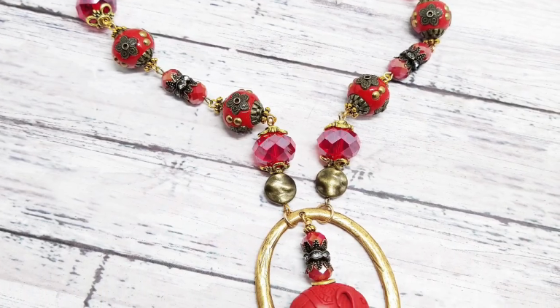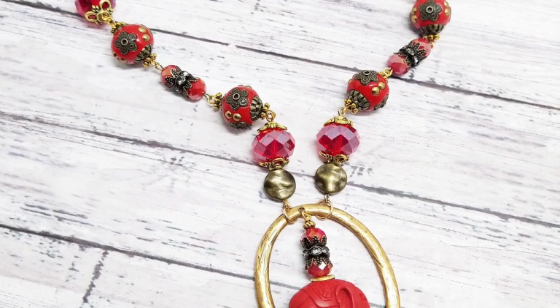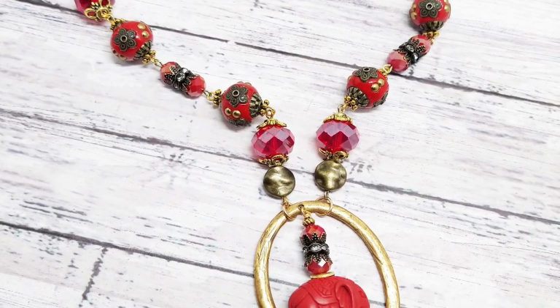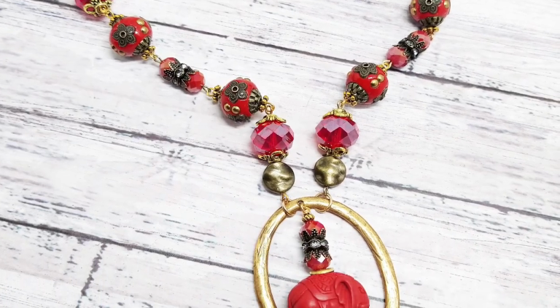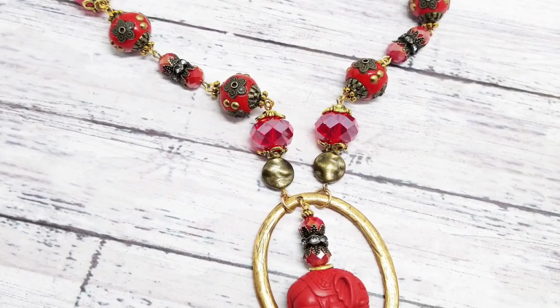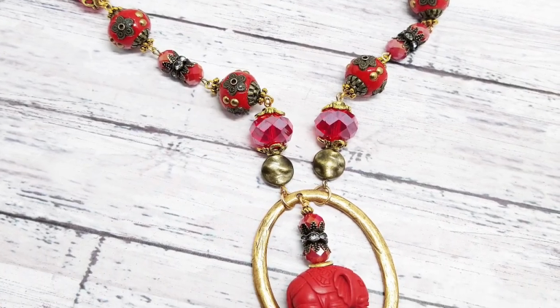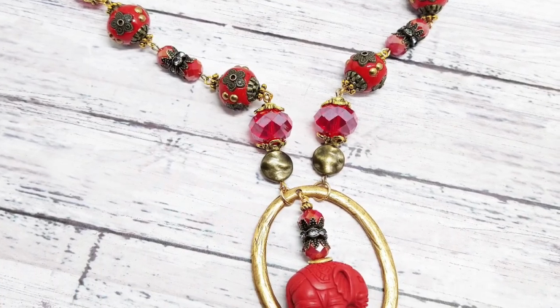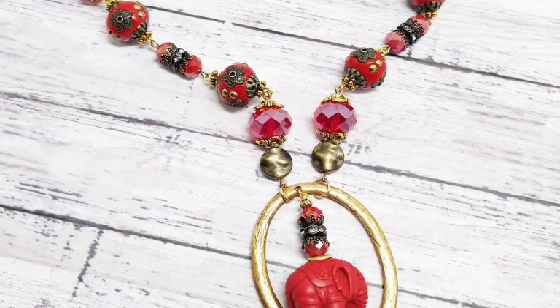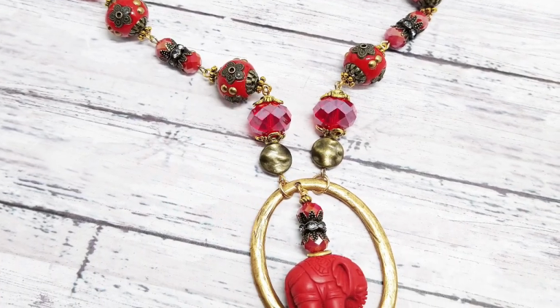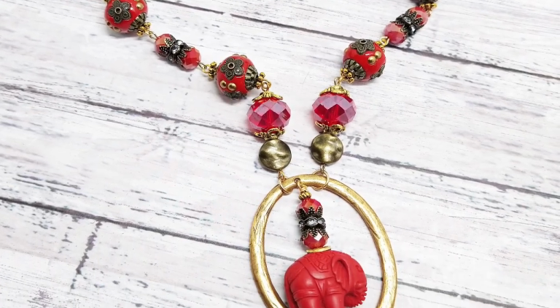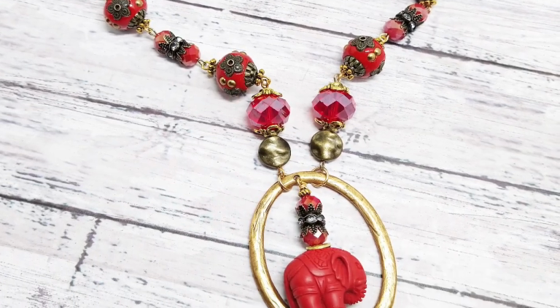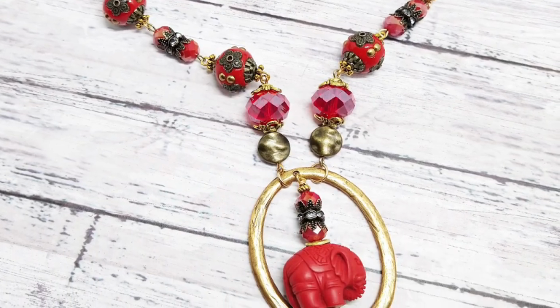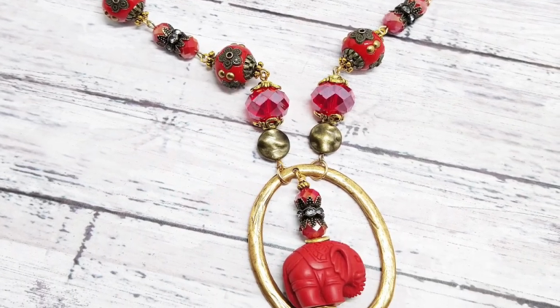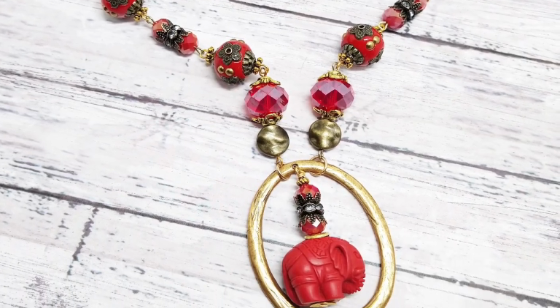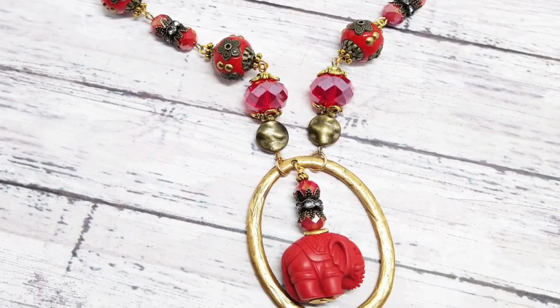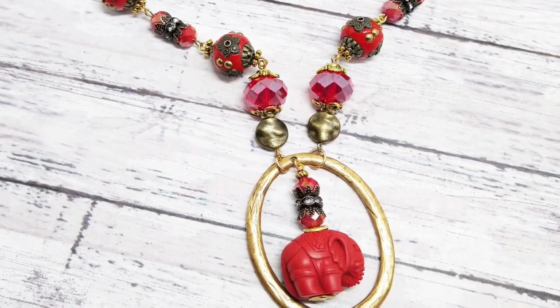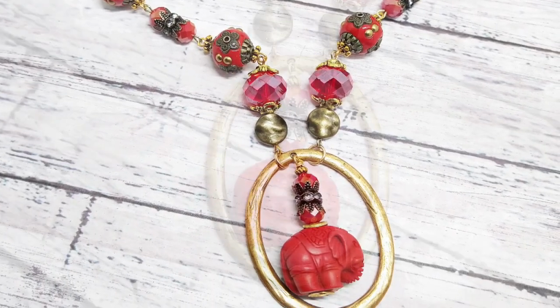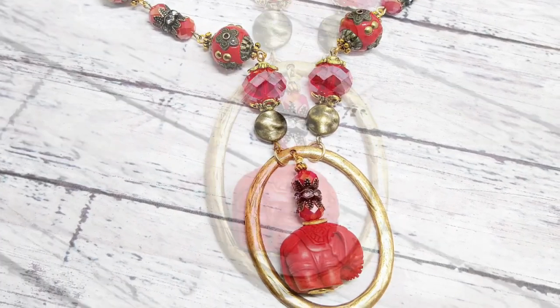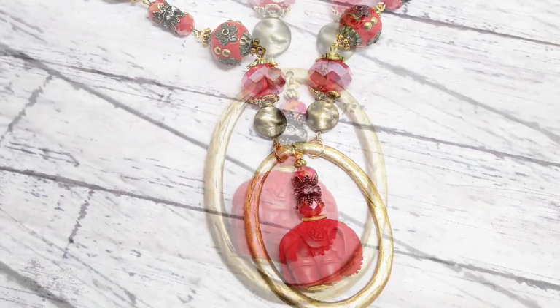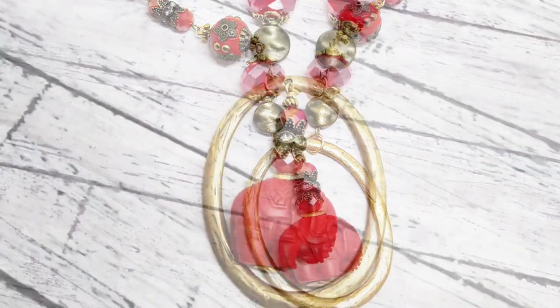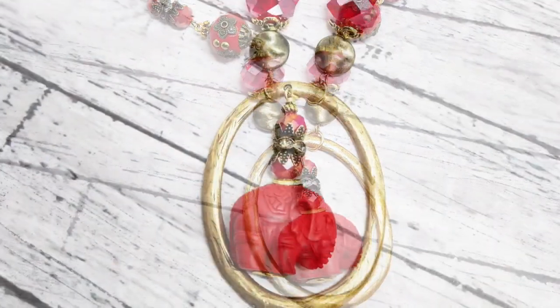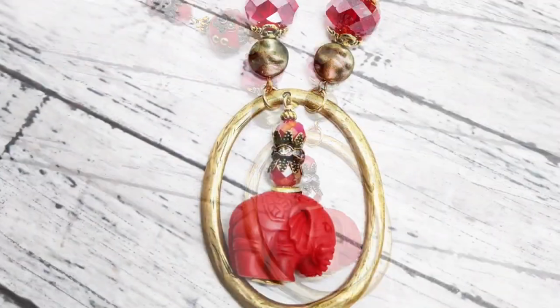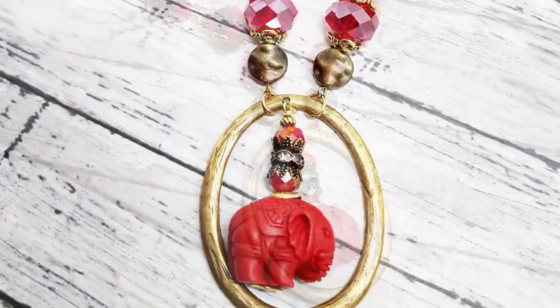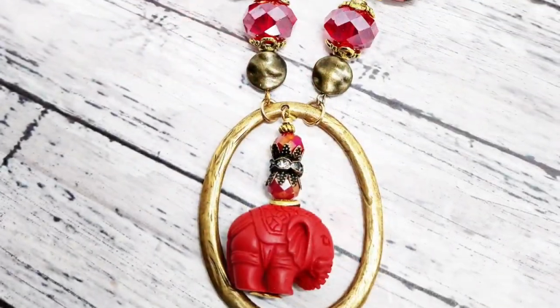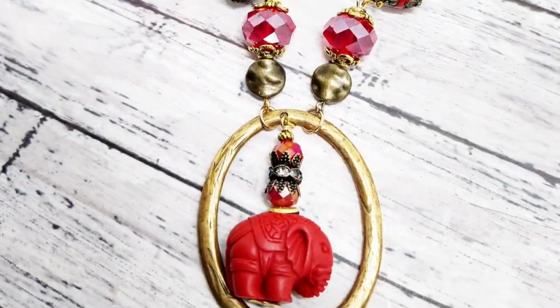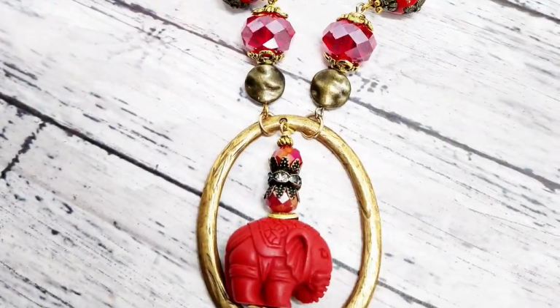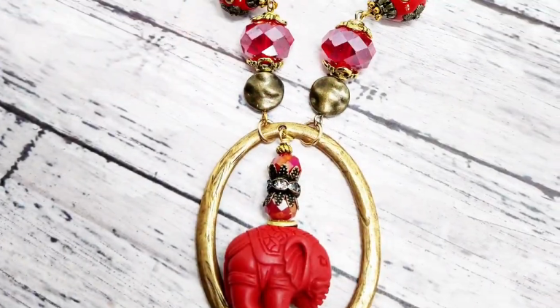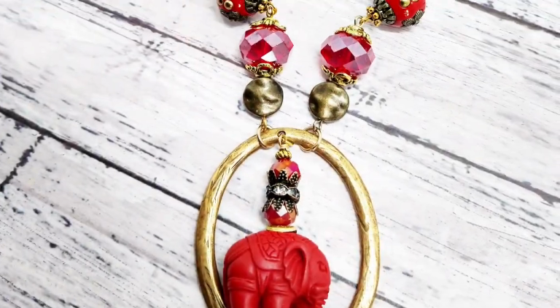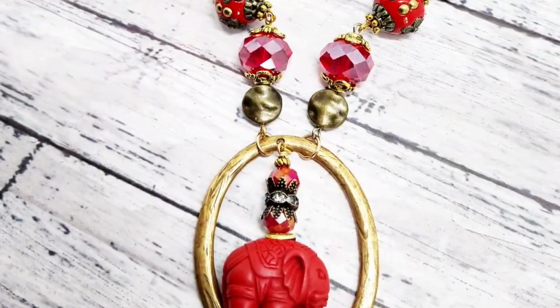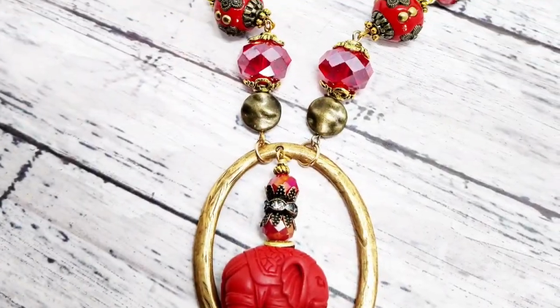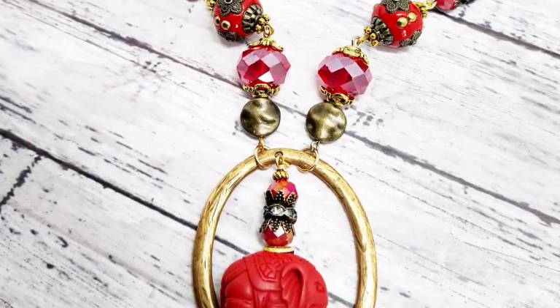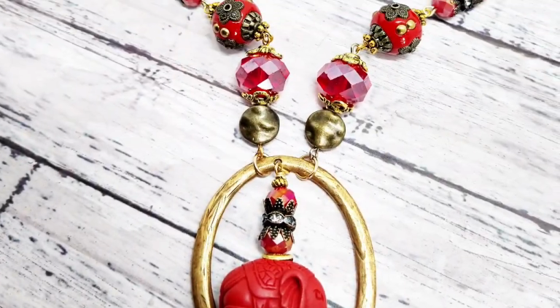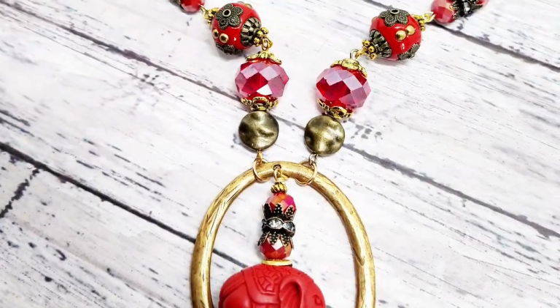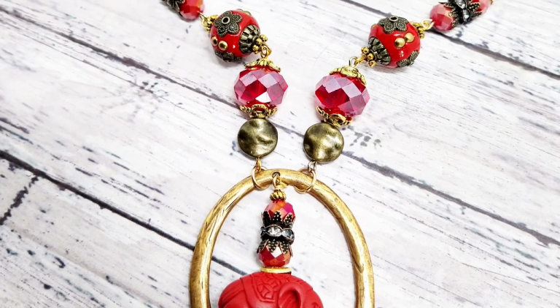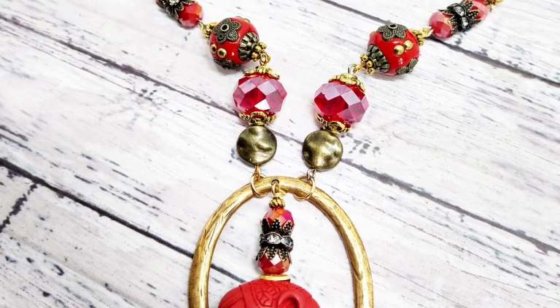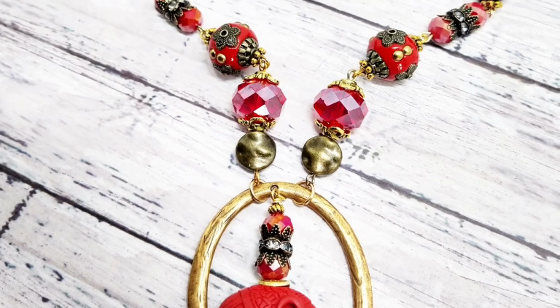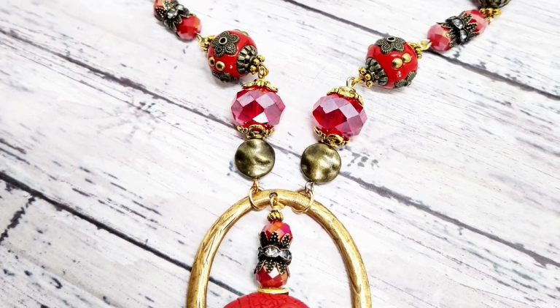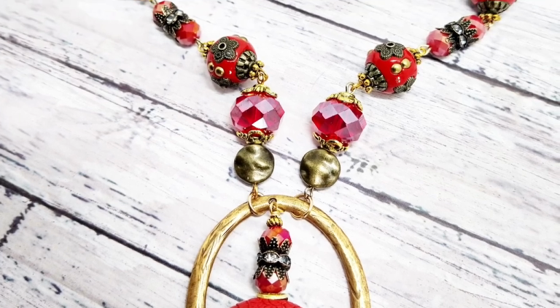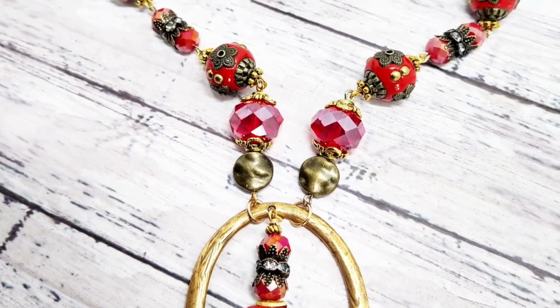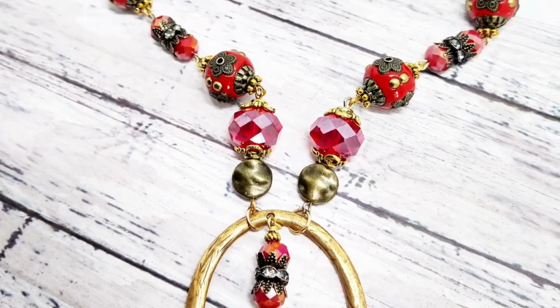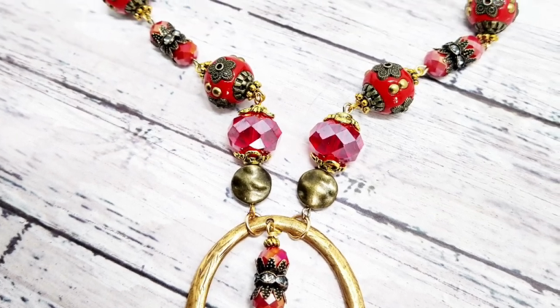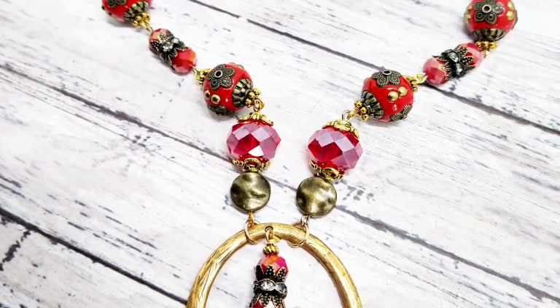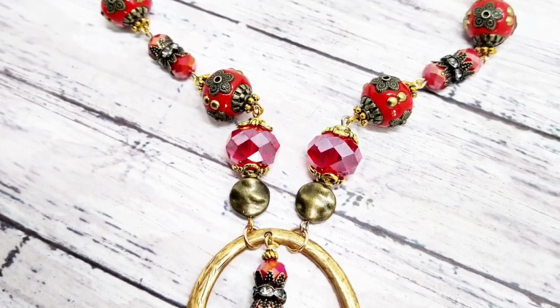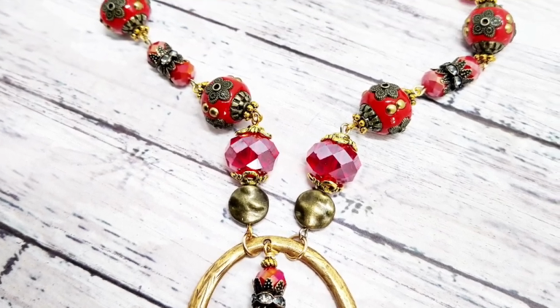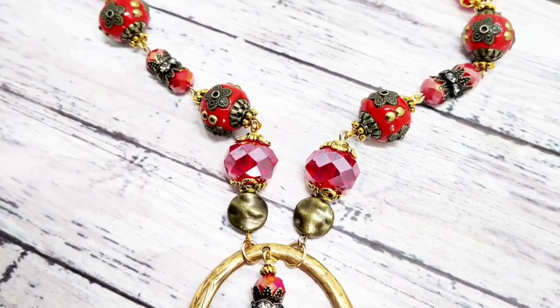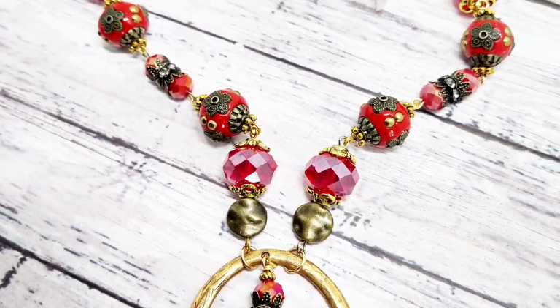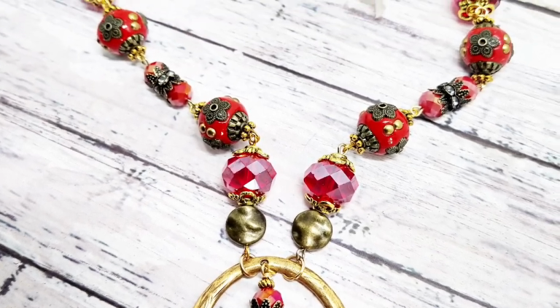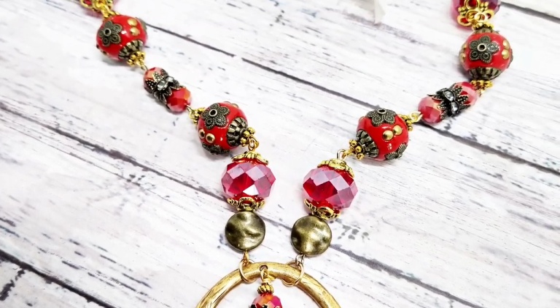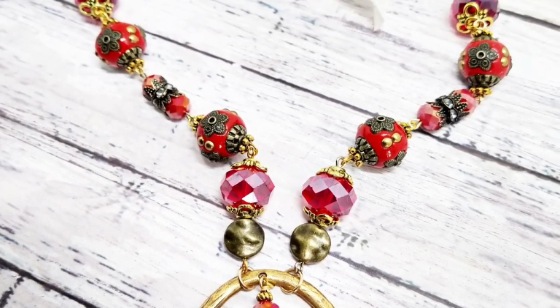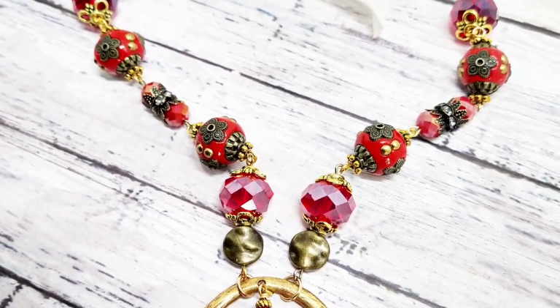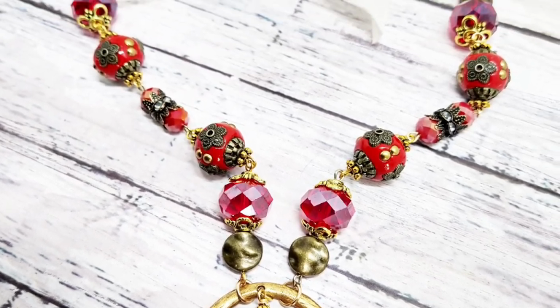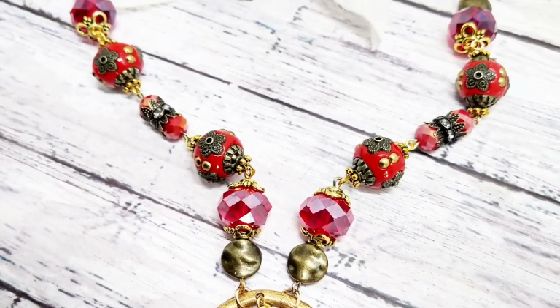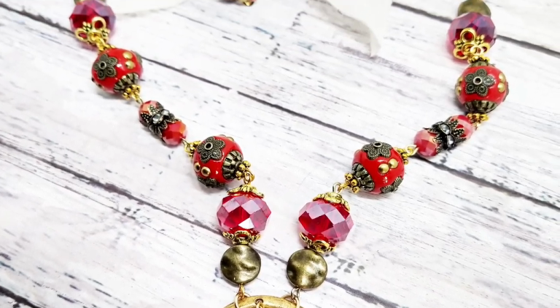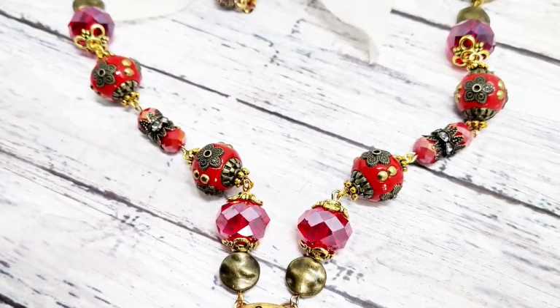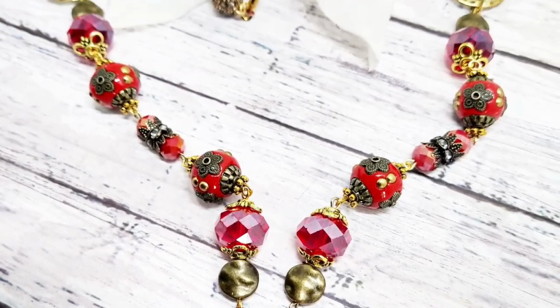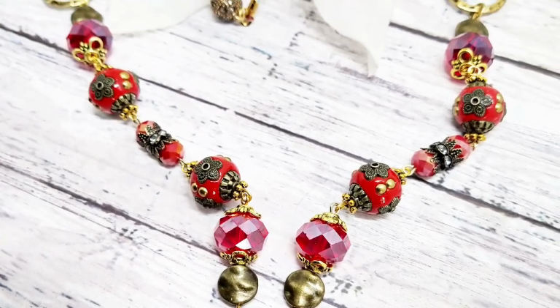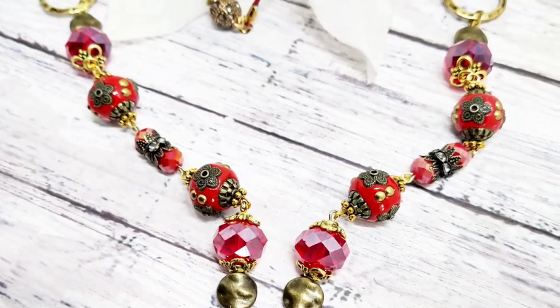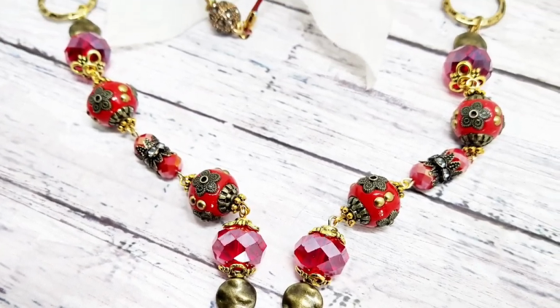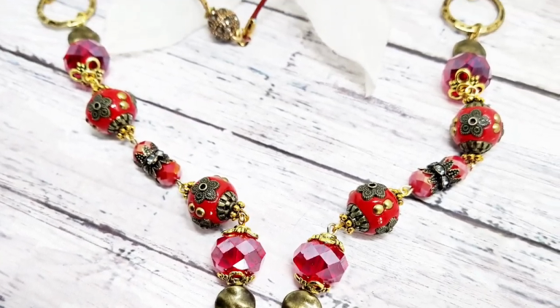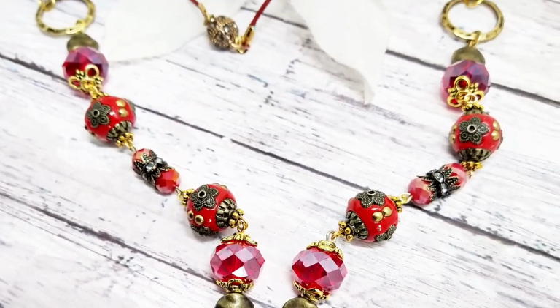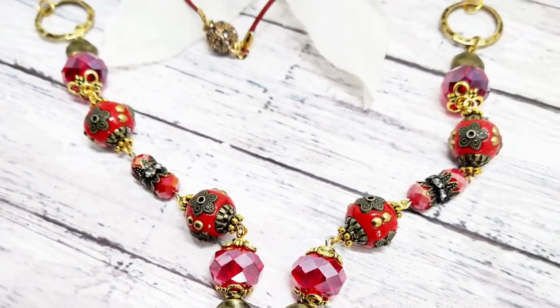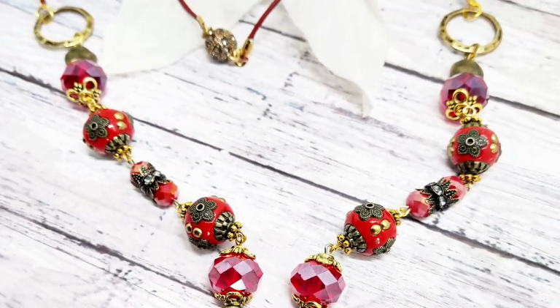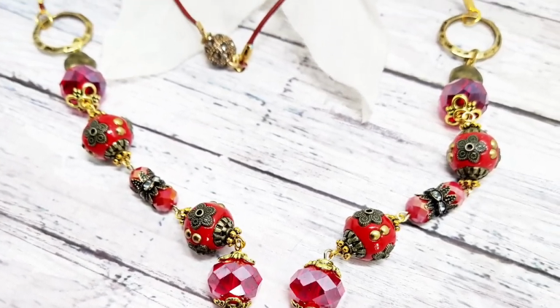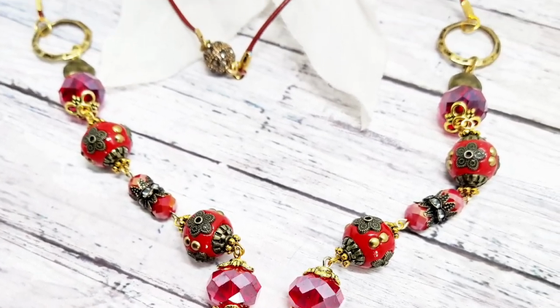This is a really beautiful strand. You're going to need two strands if you want to make the exact same necklace that I am going to do.